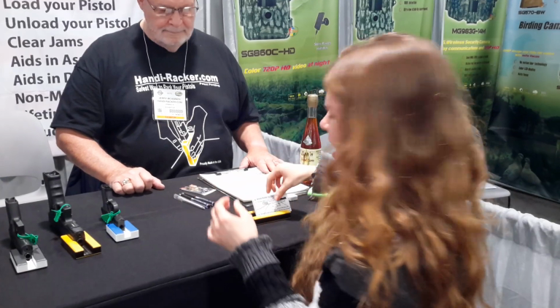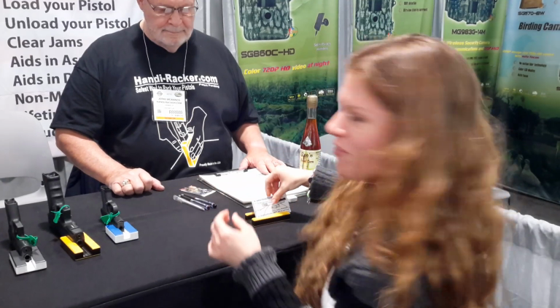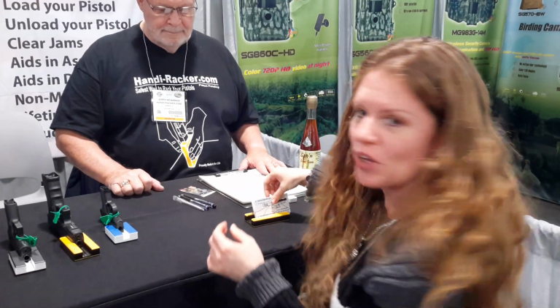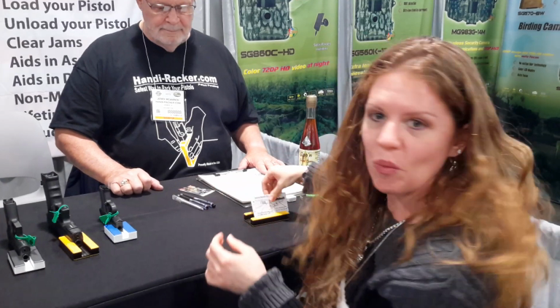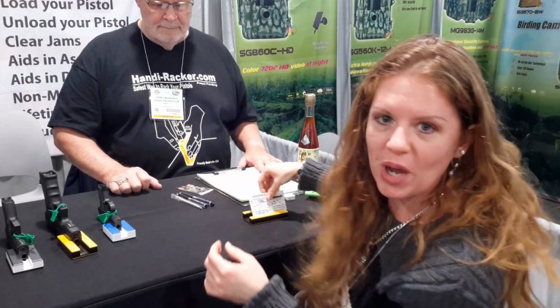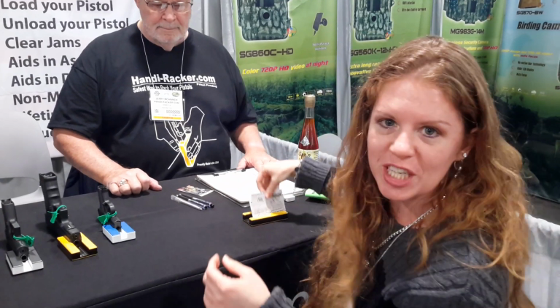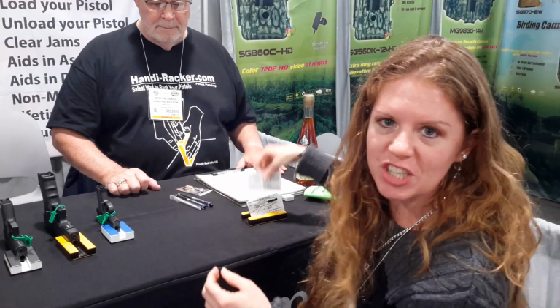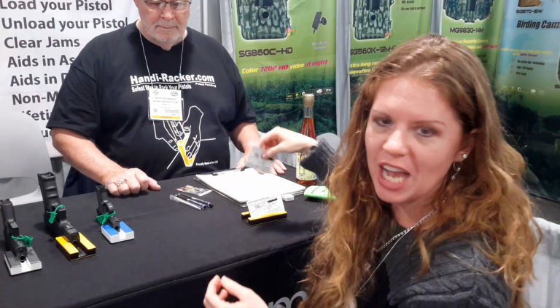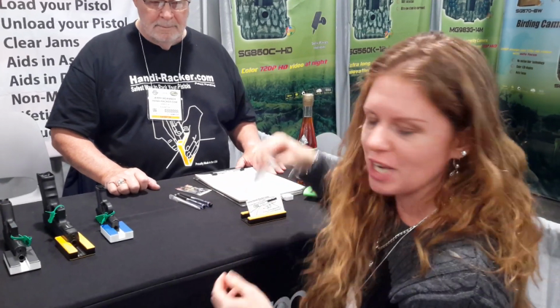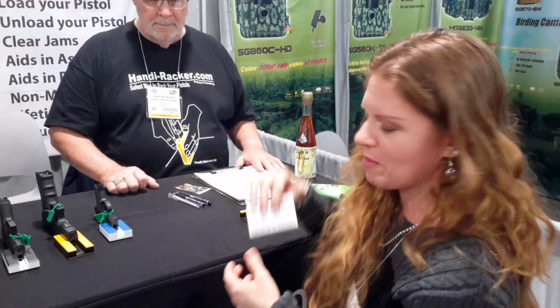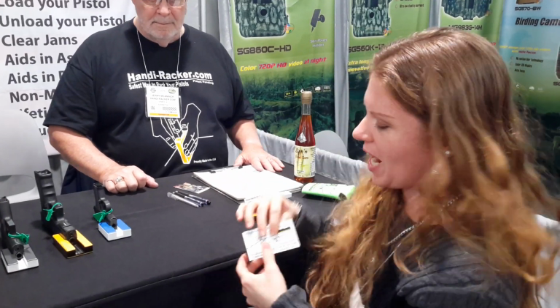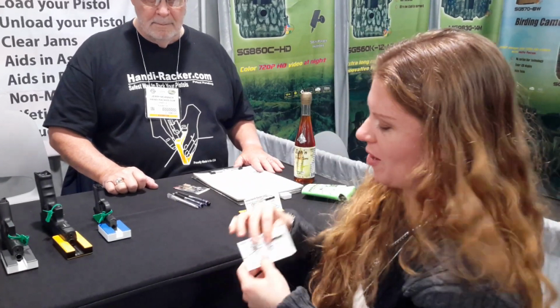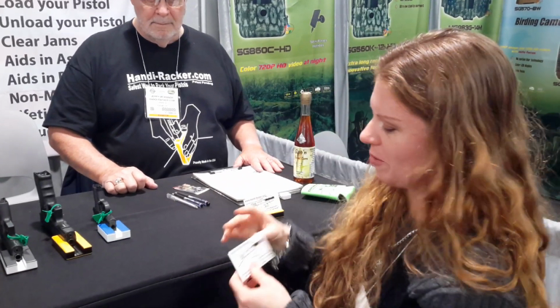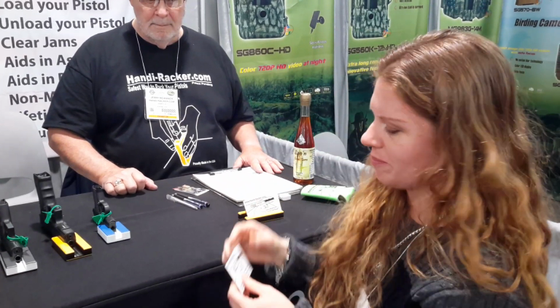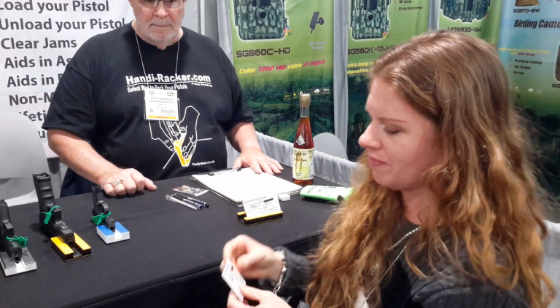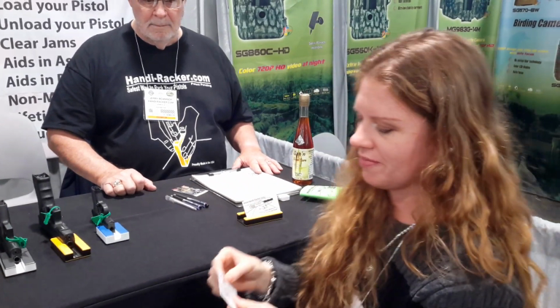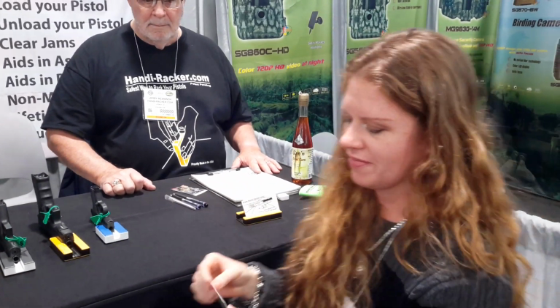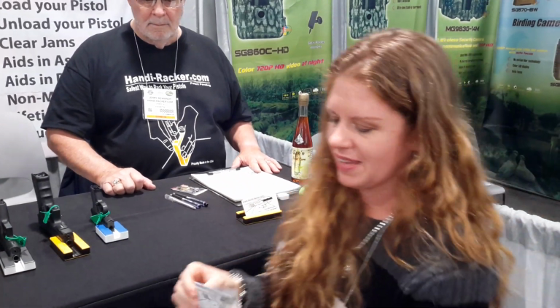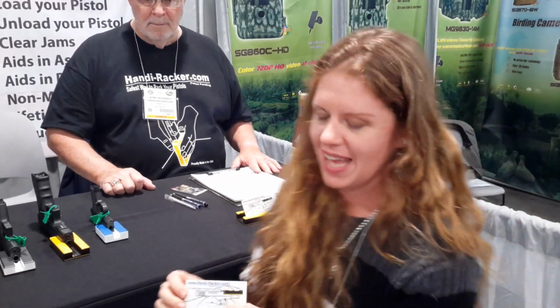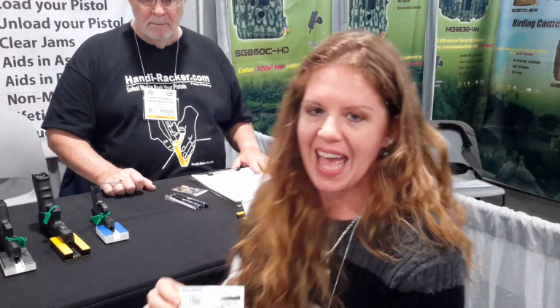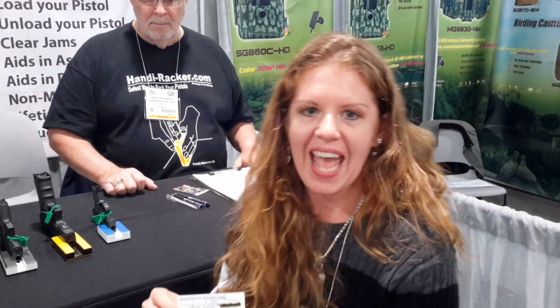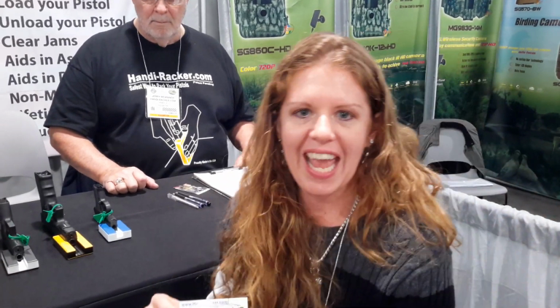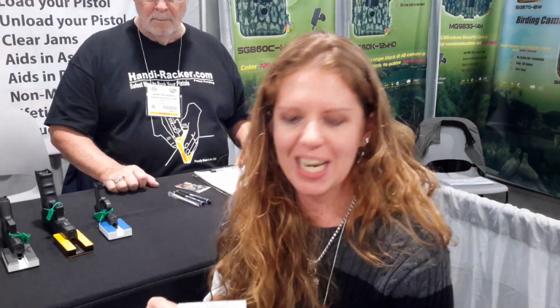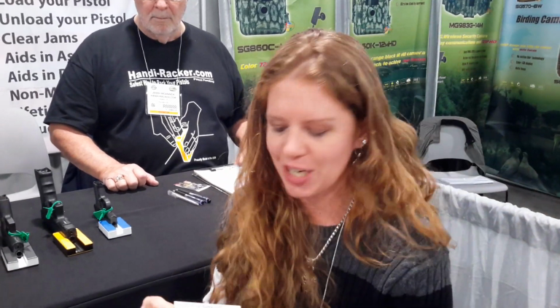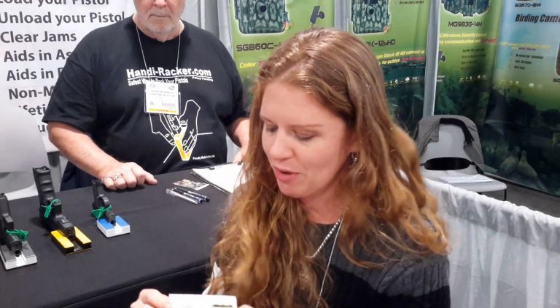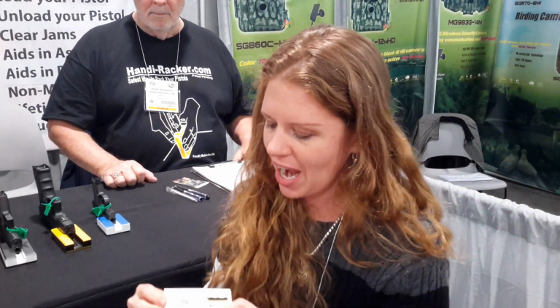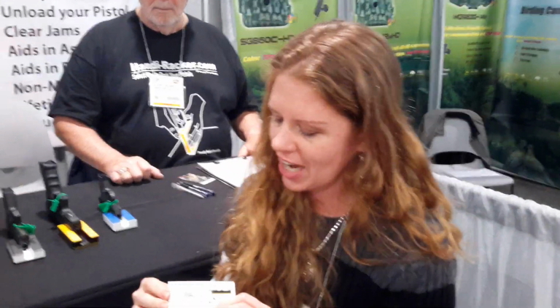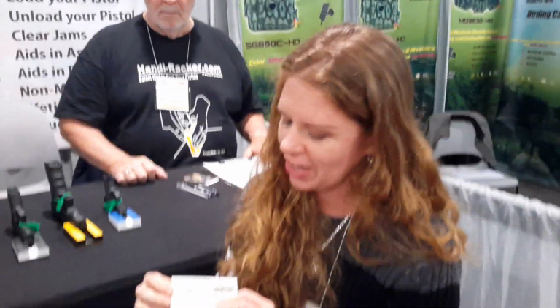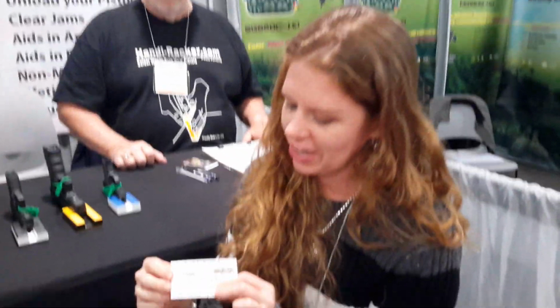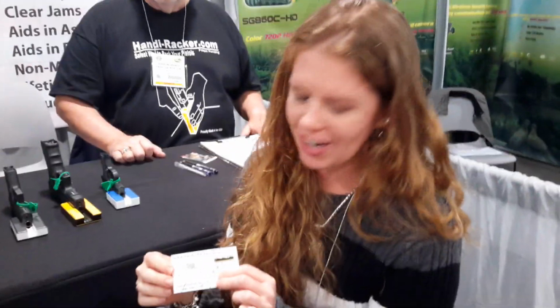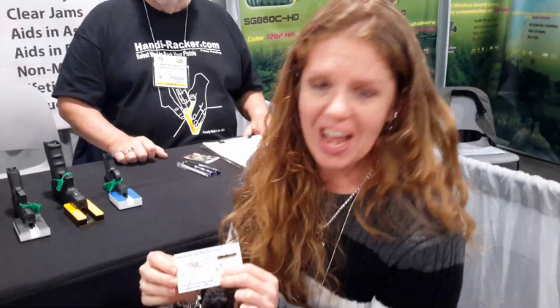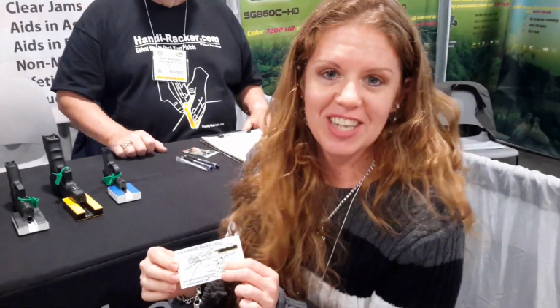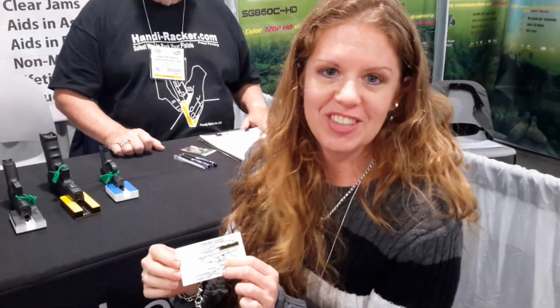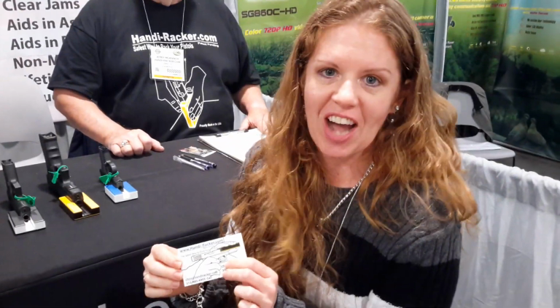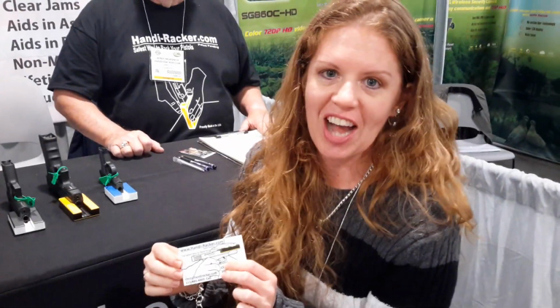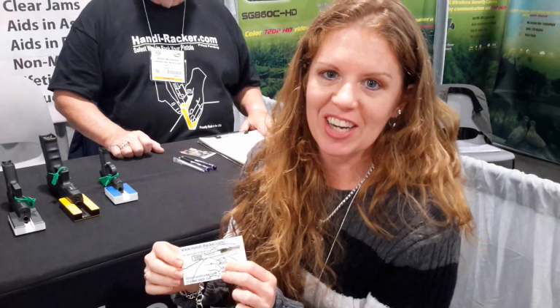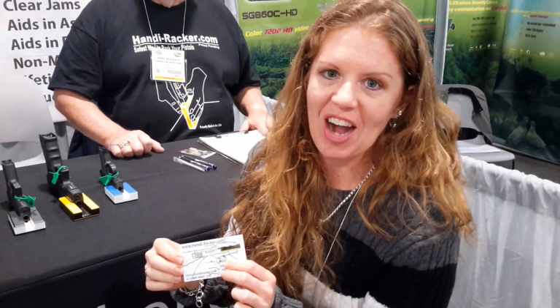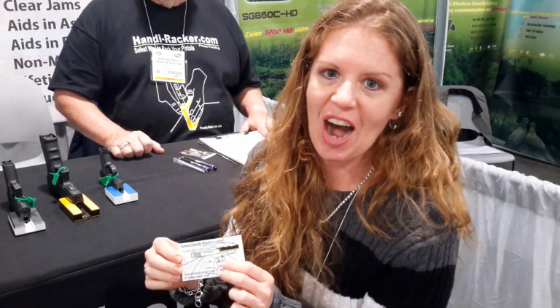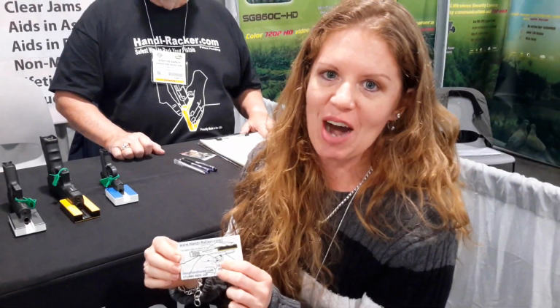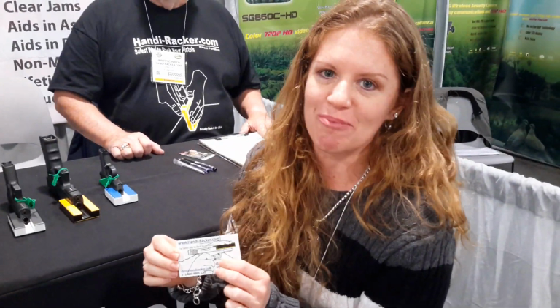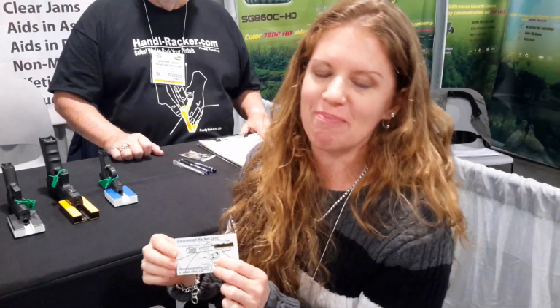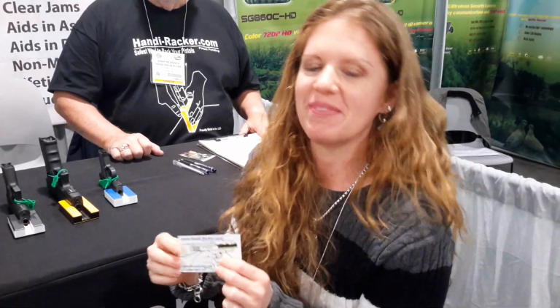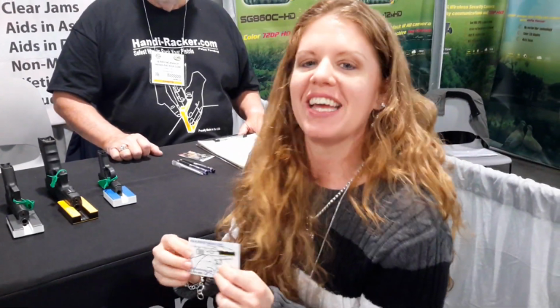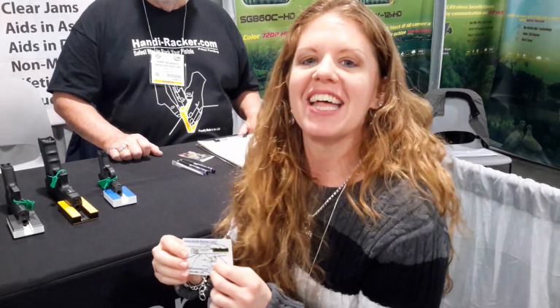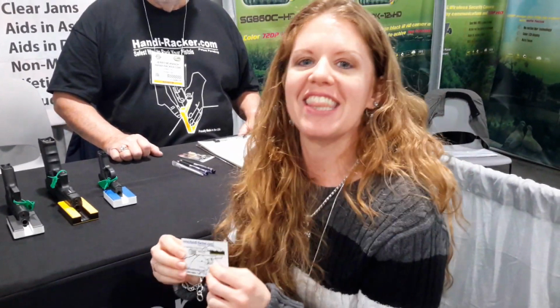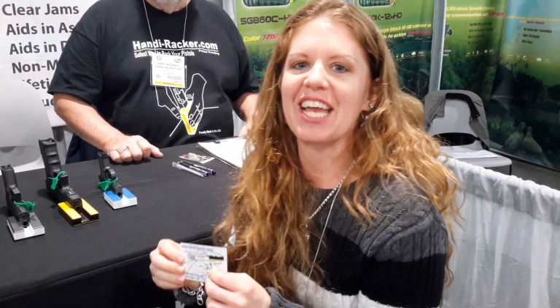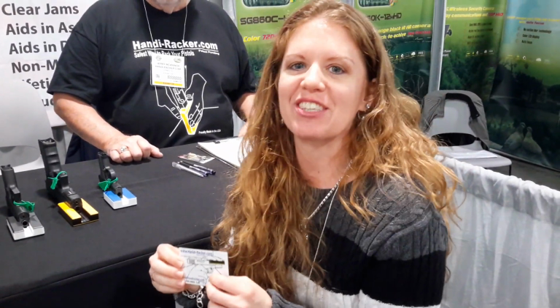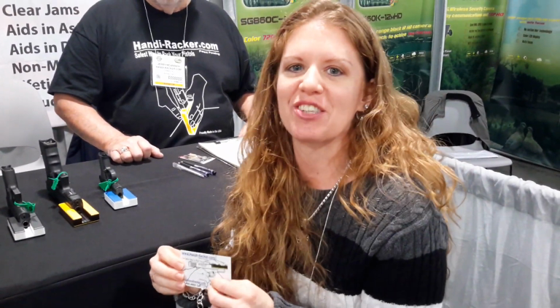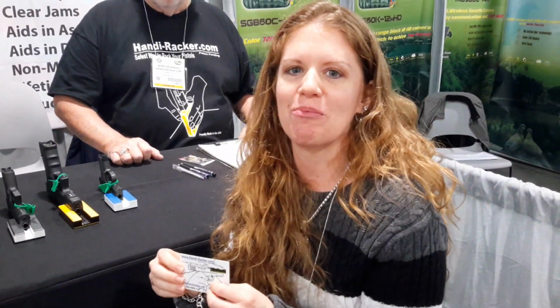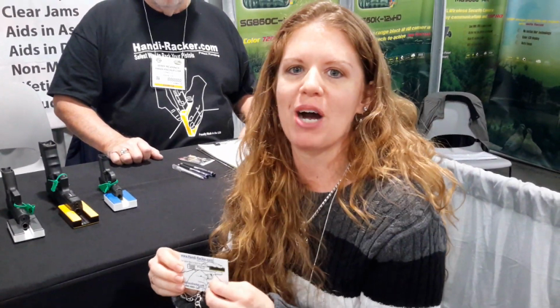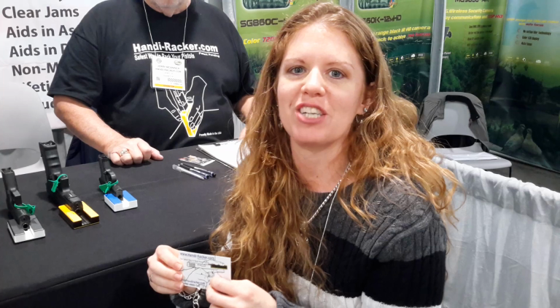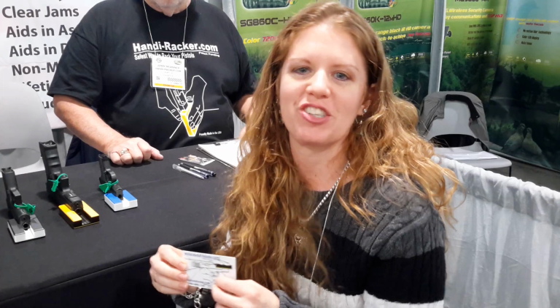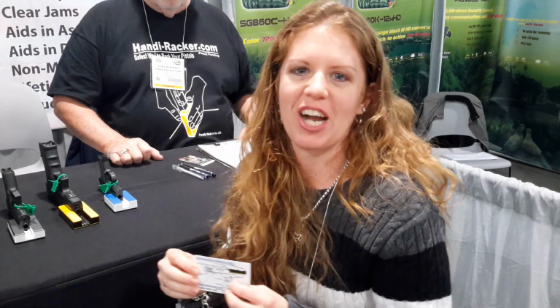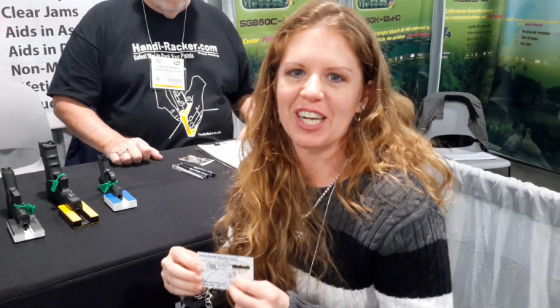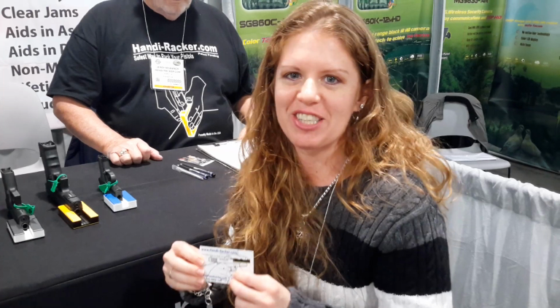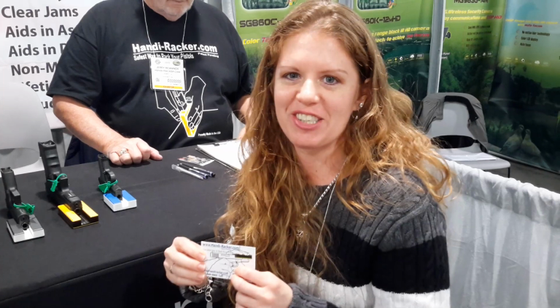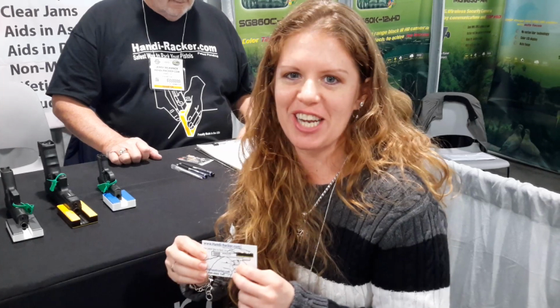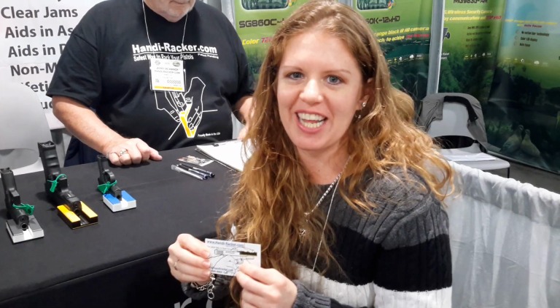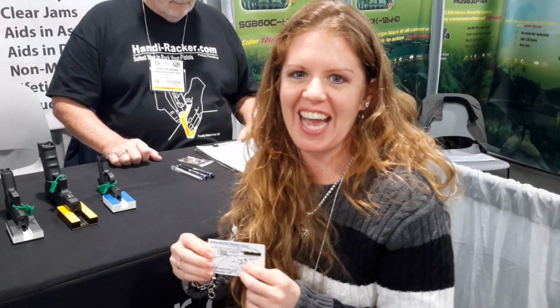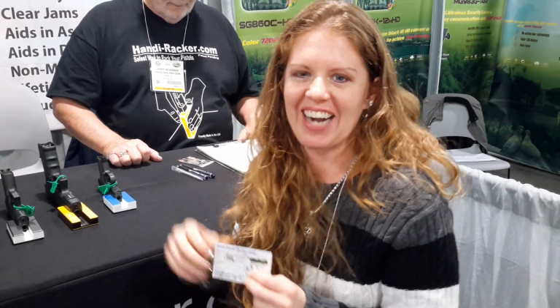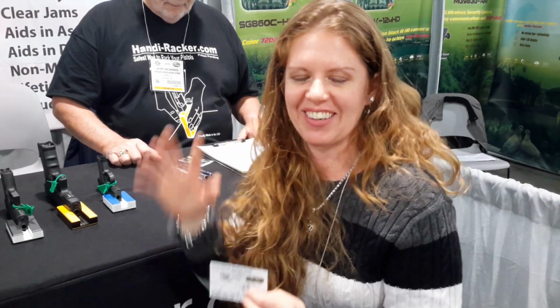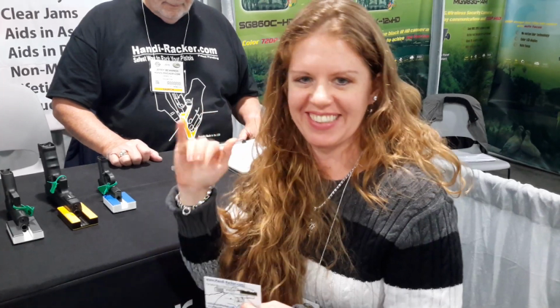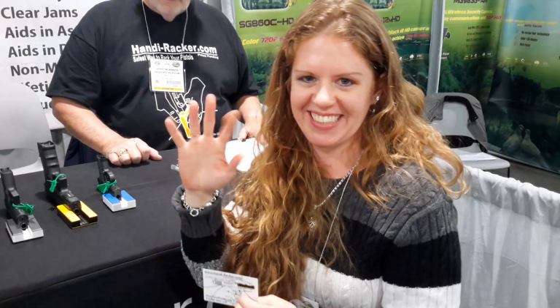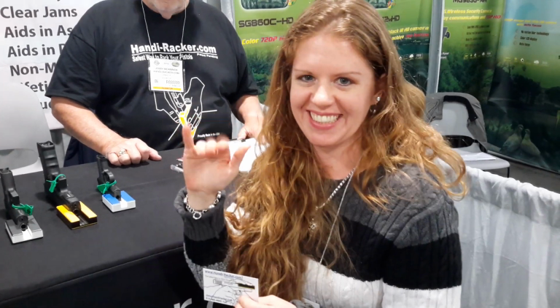Do you want to check them out? HandyRacker.com — thanks so much. Shotgun Shani out. And it's nice to see that I can do it with no table as well.